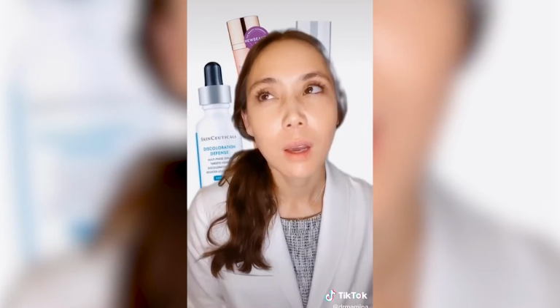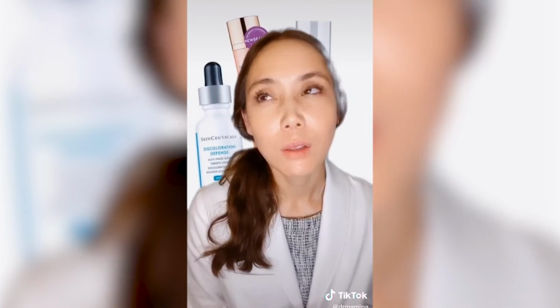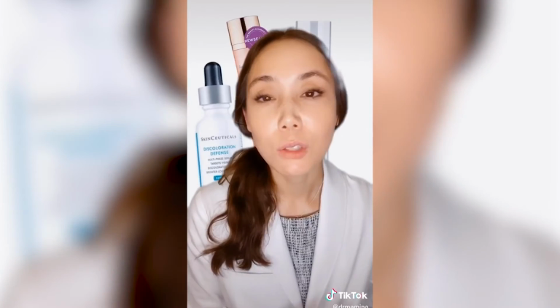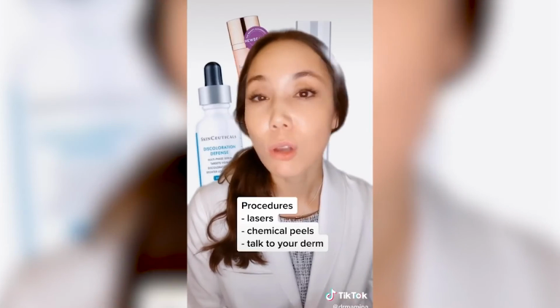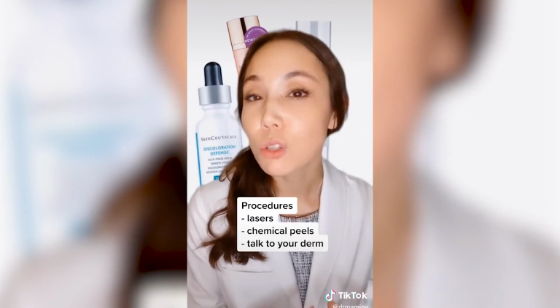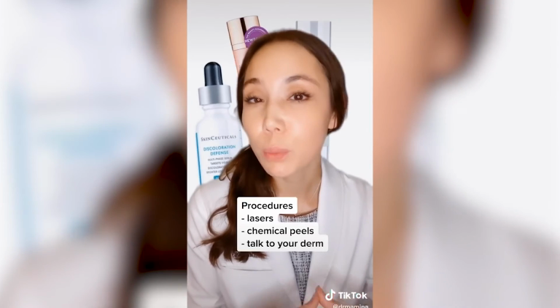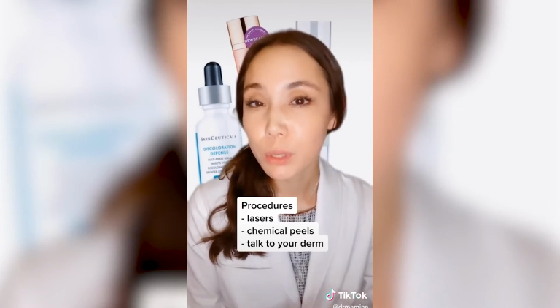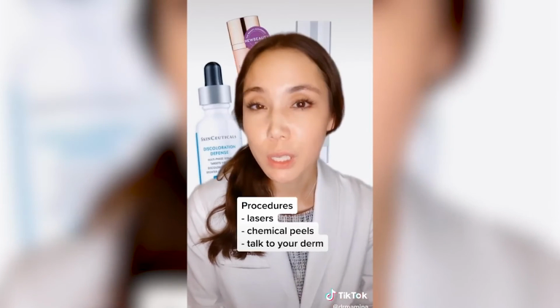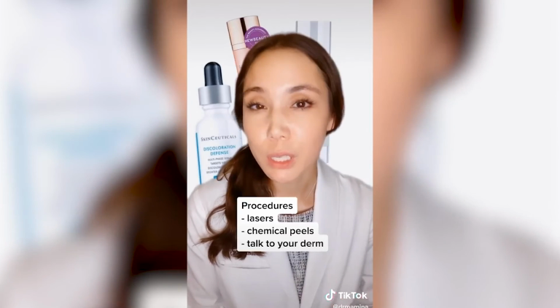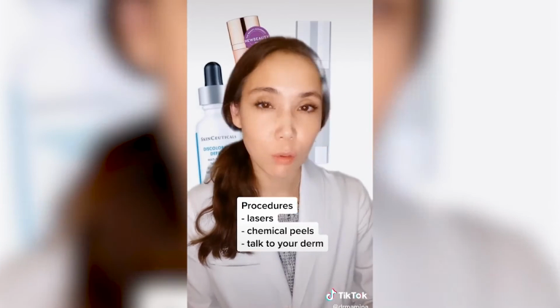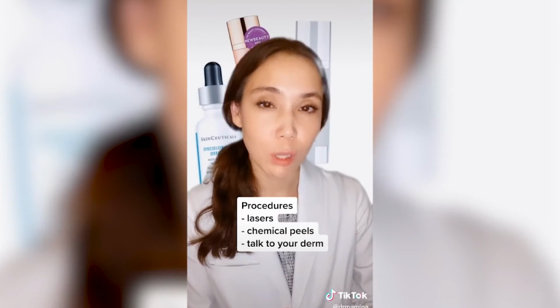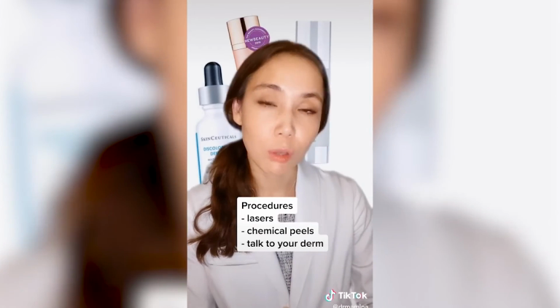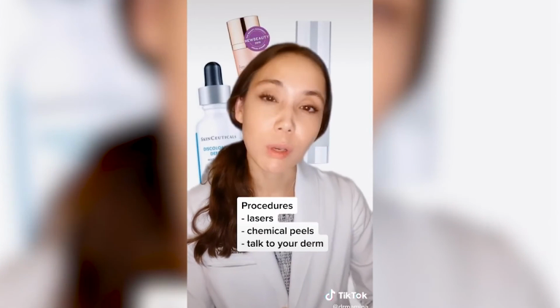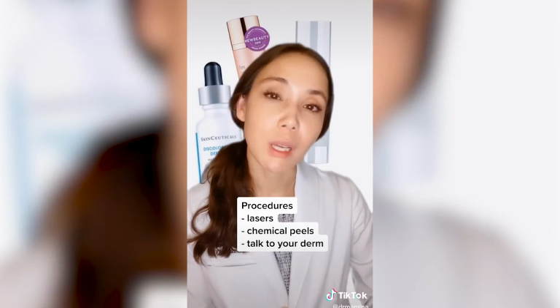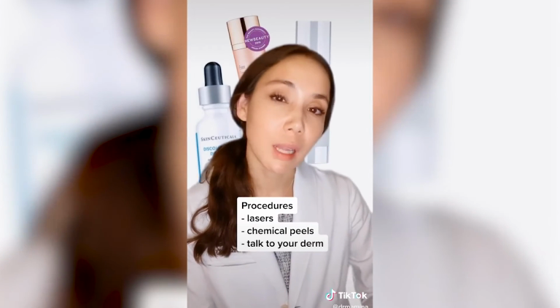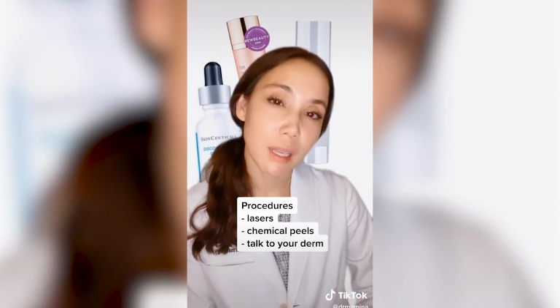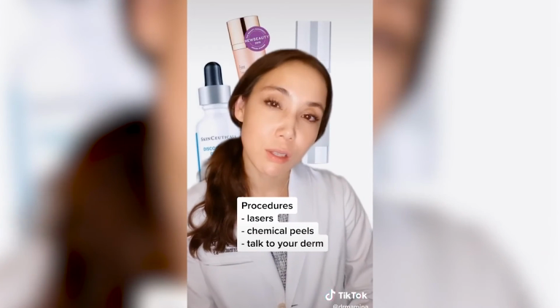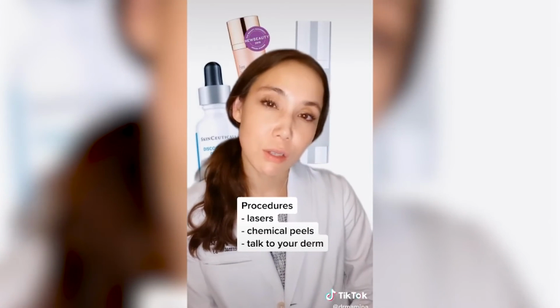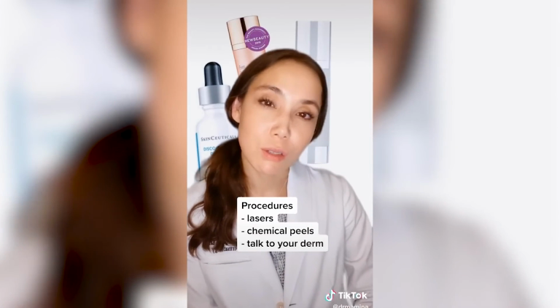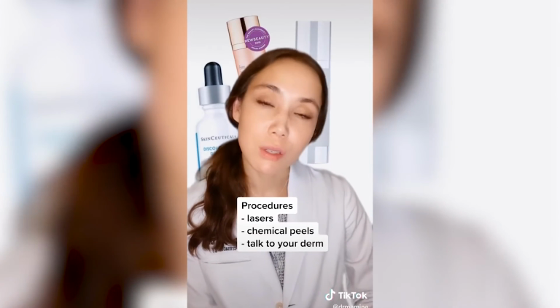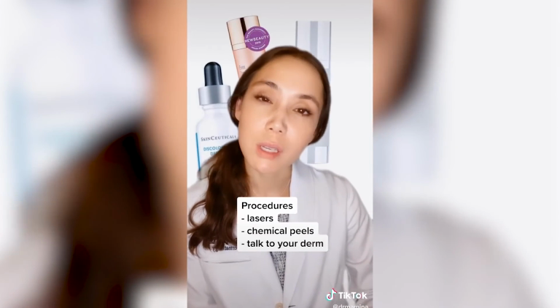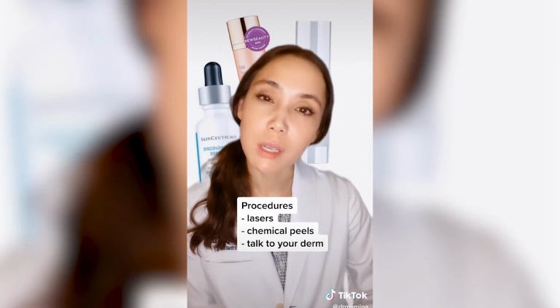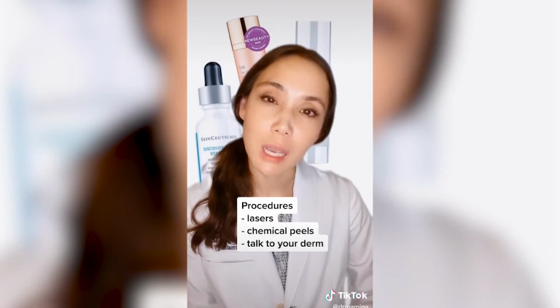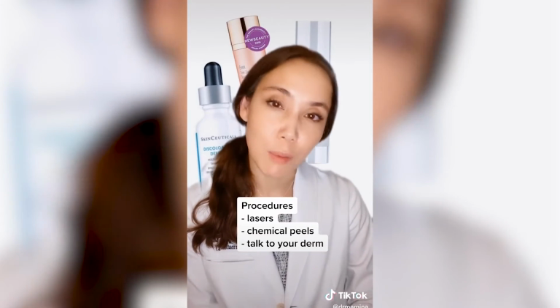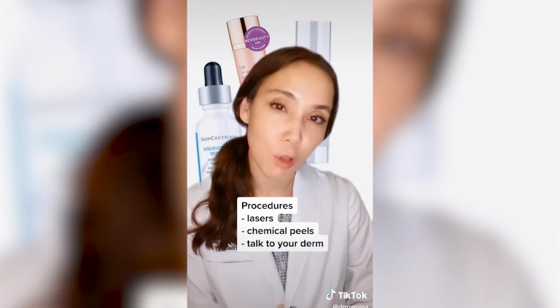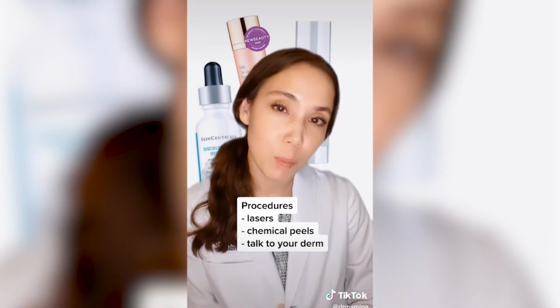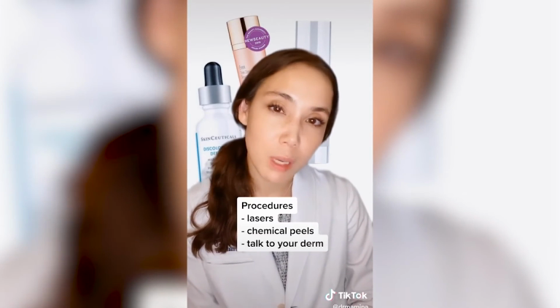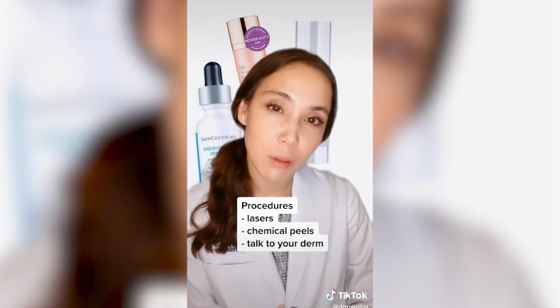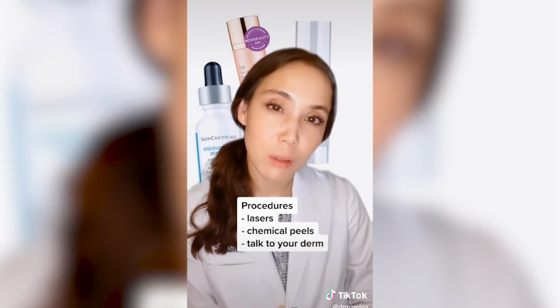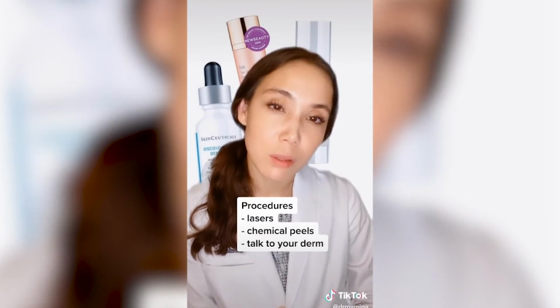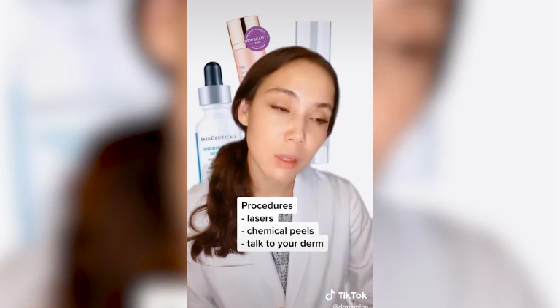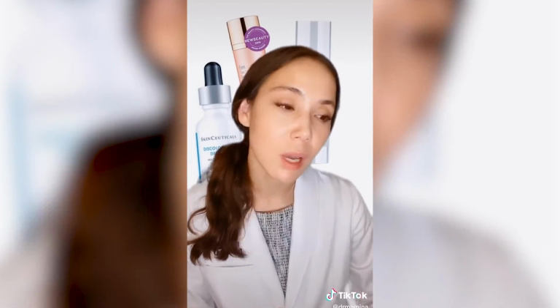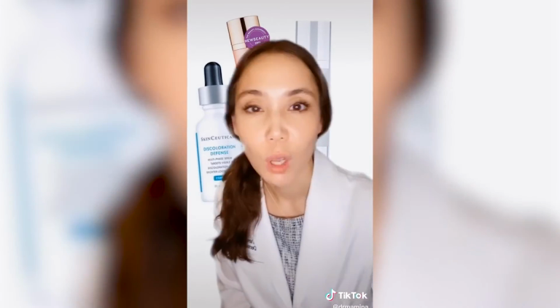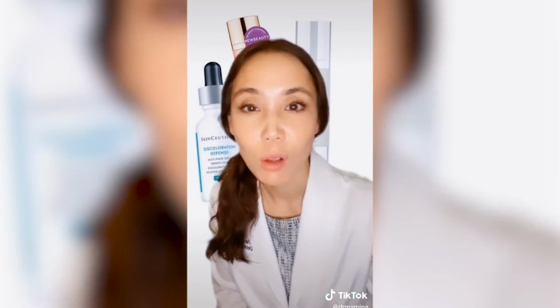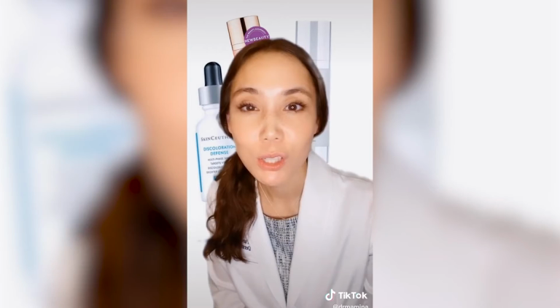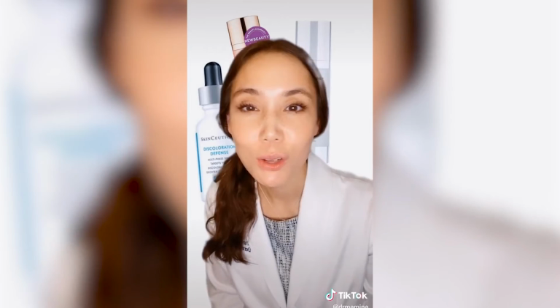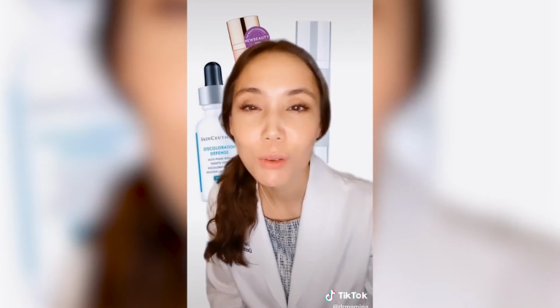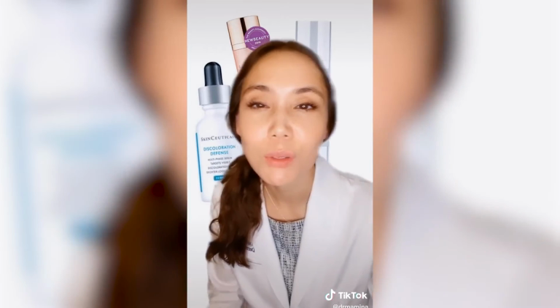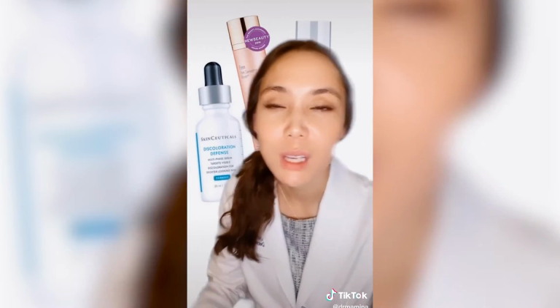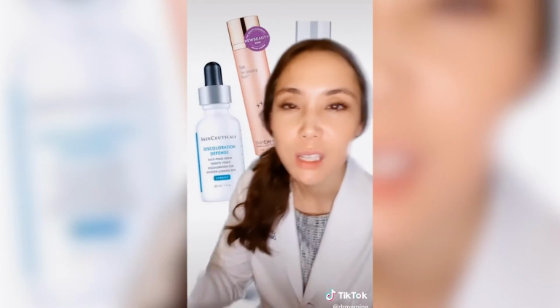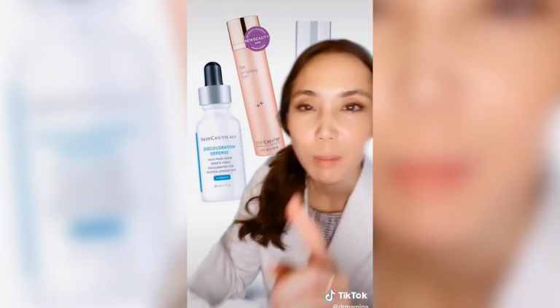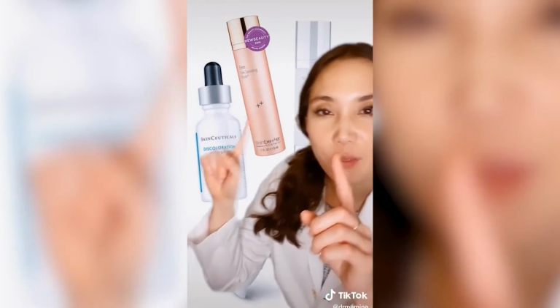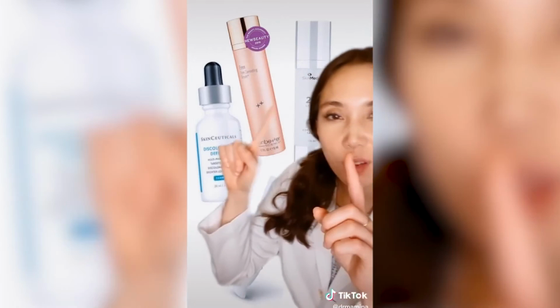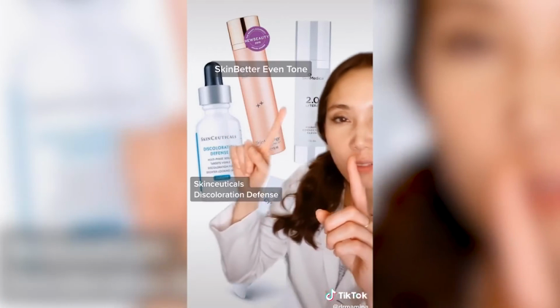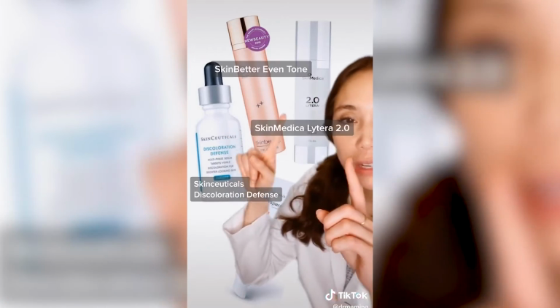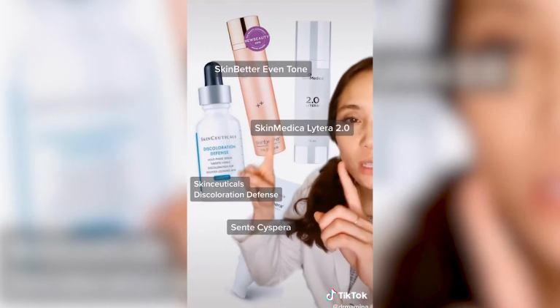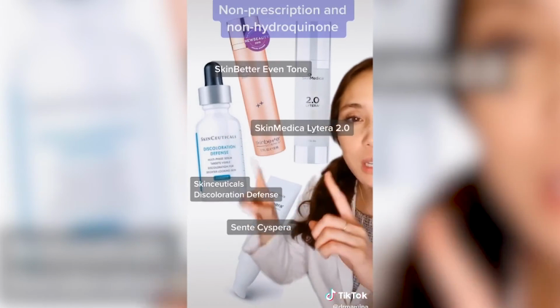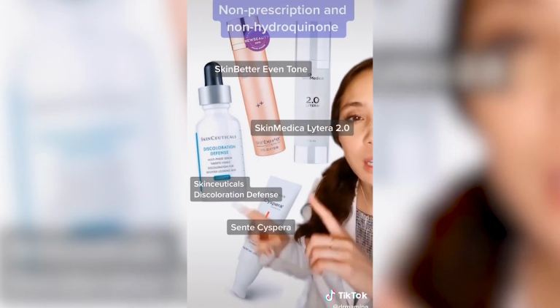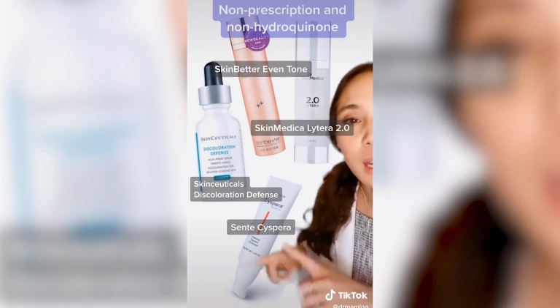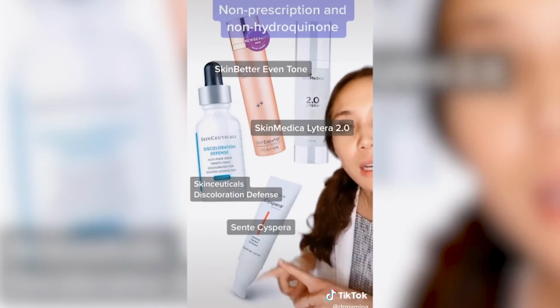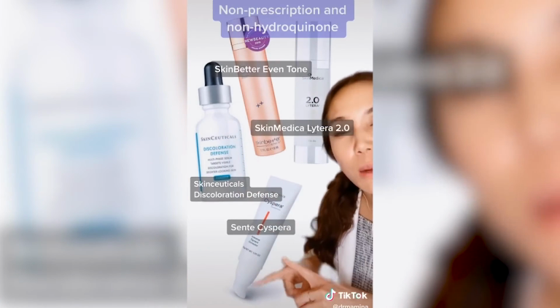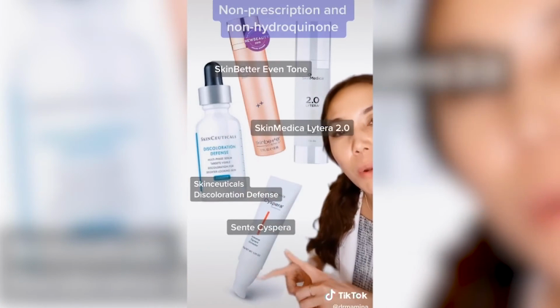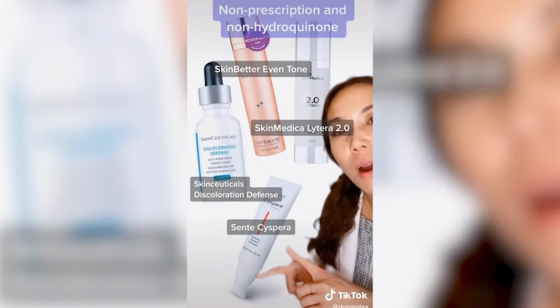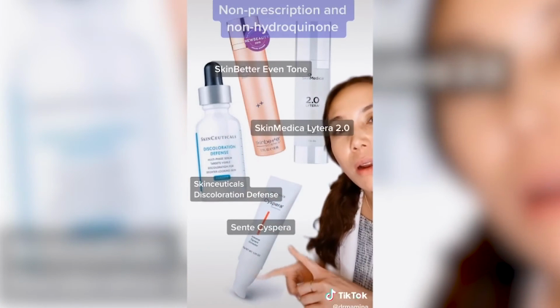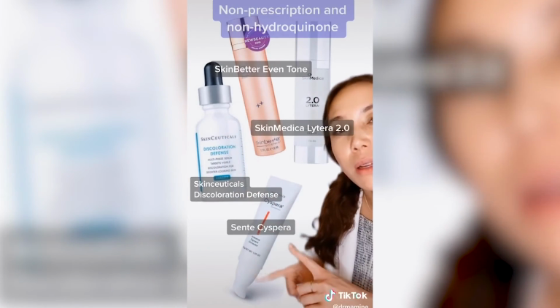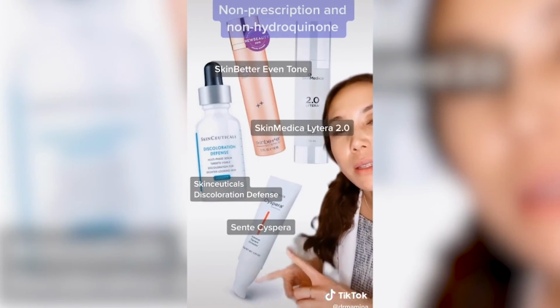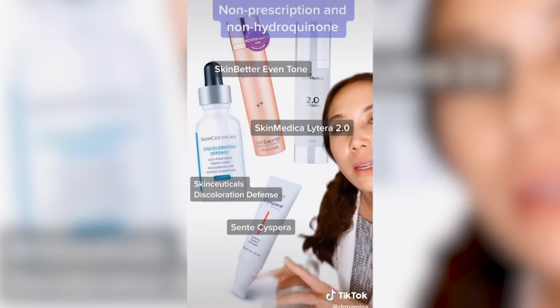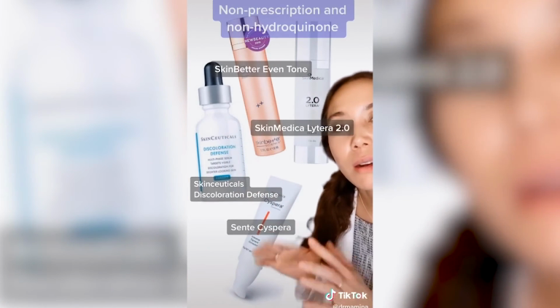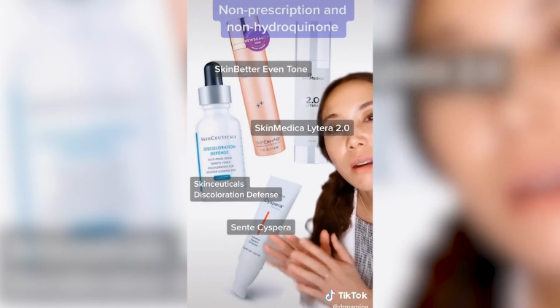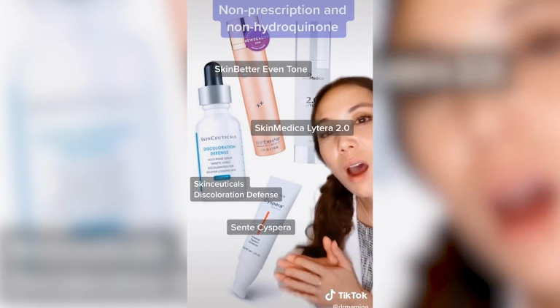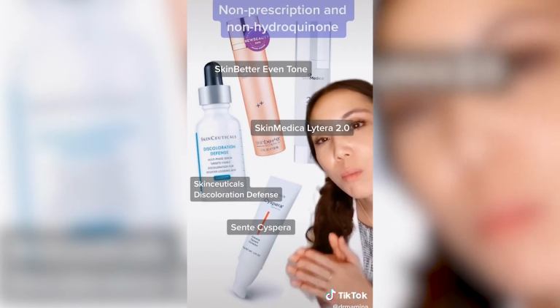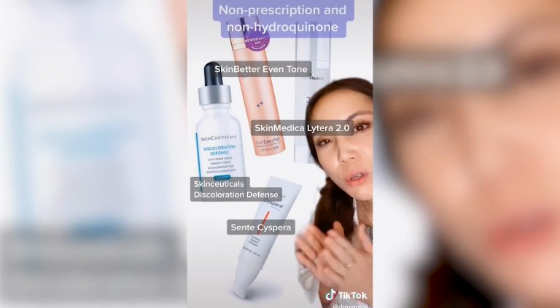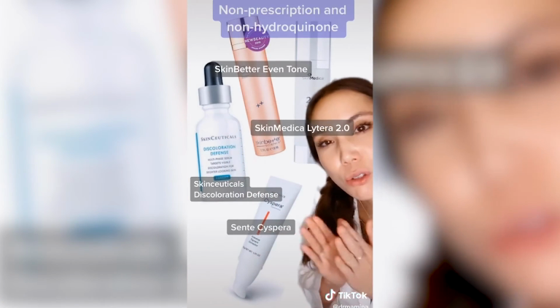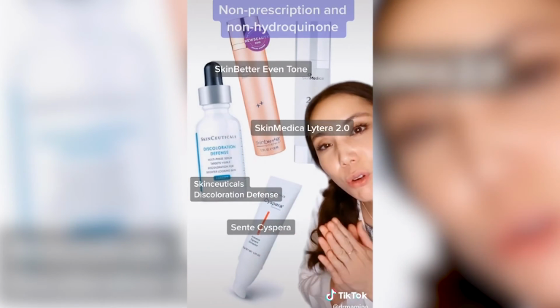There are also procedures including lasers and chemical peels. These are my favorite skin lightening products that are not prescription.